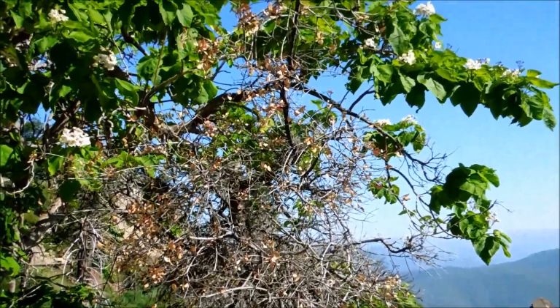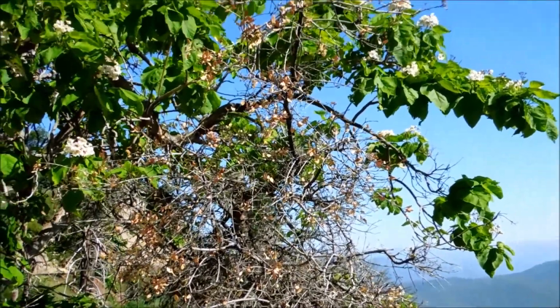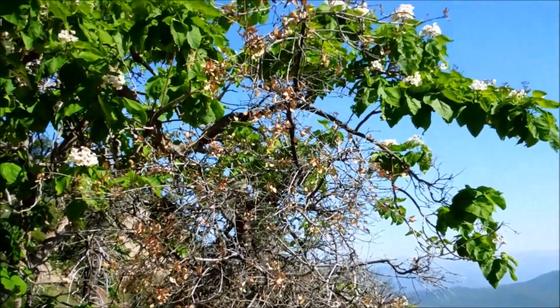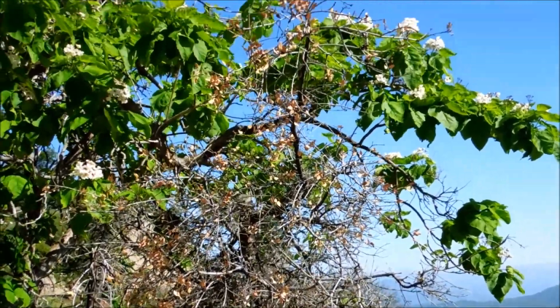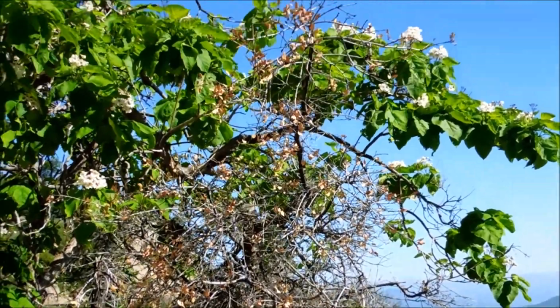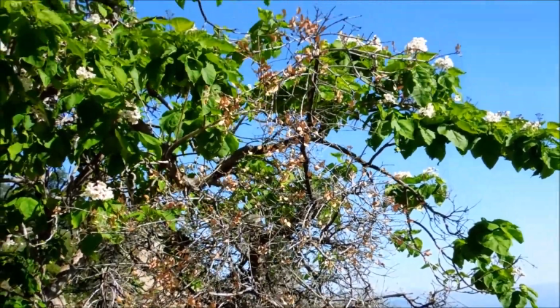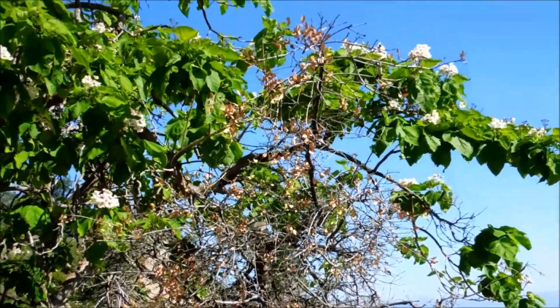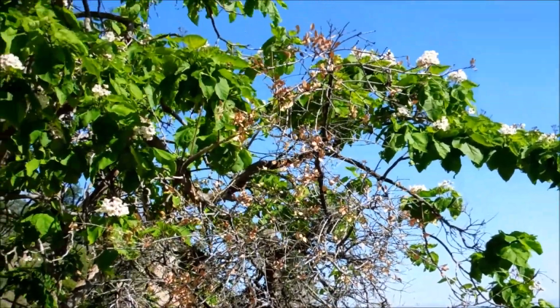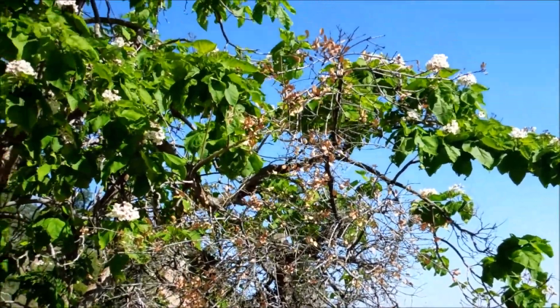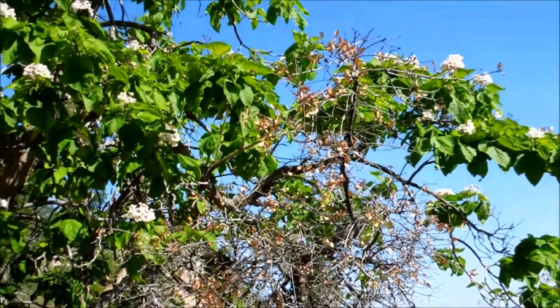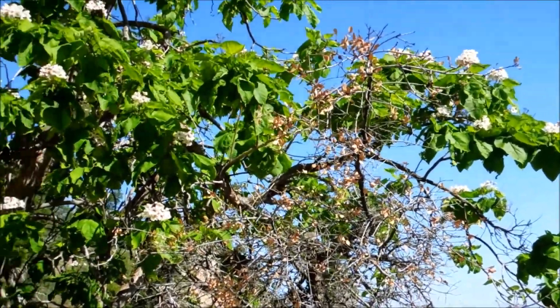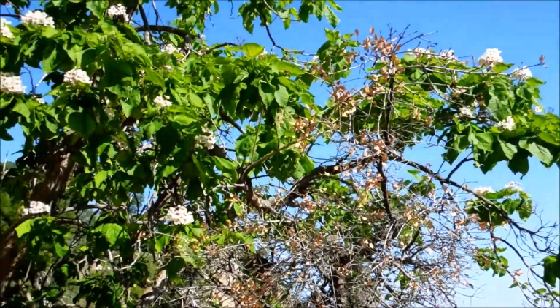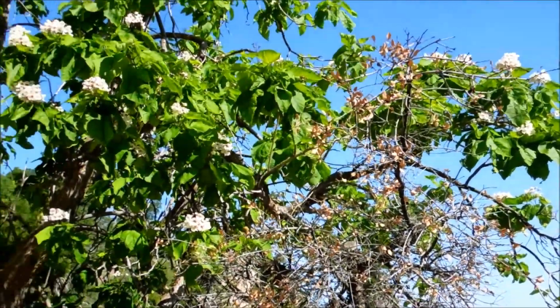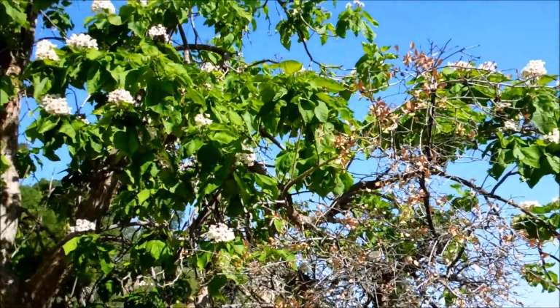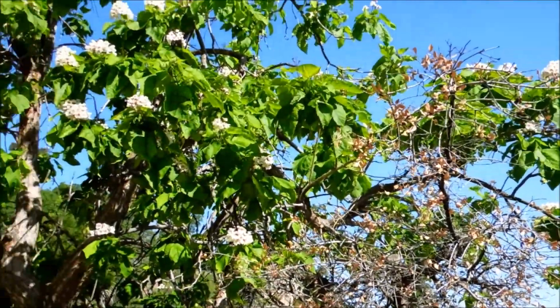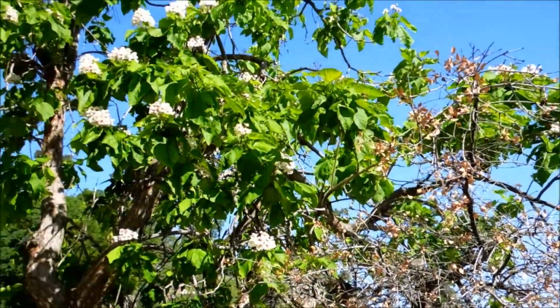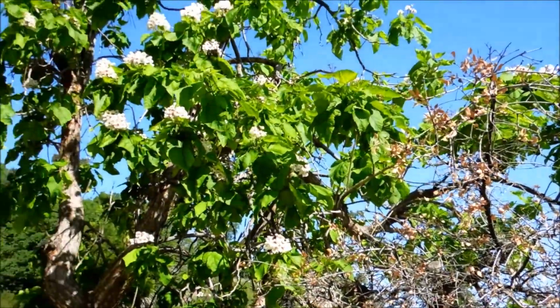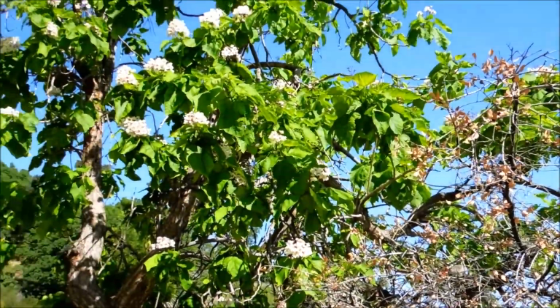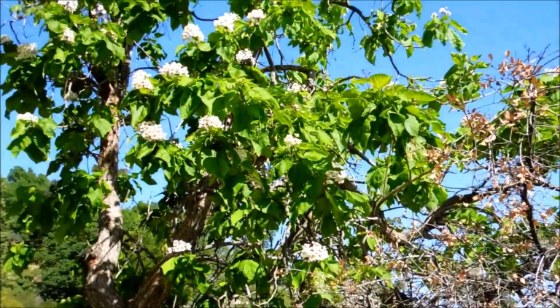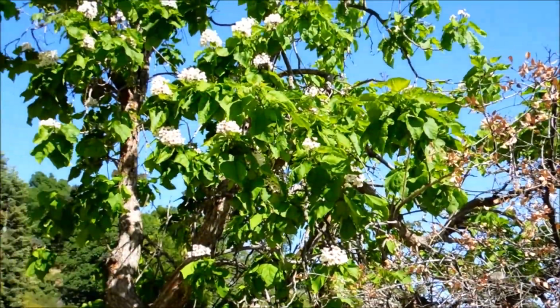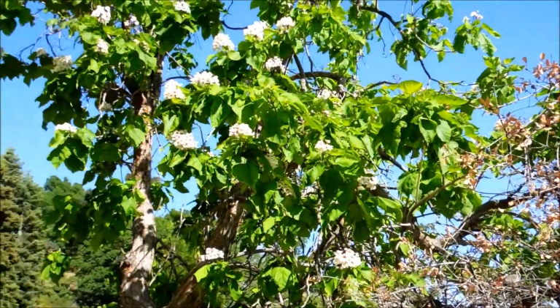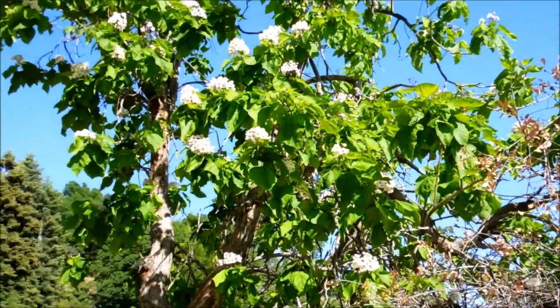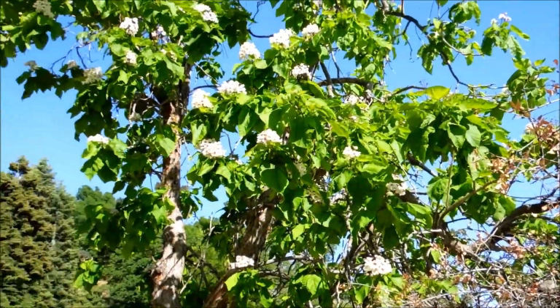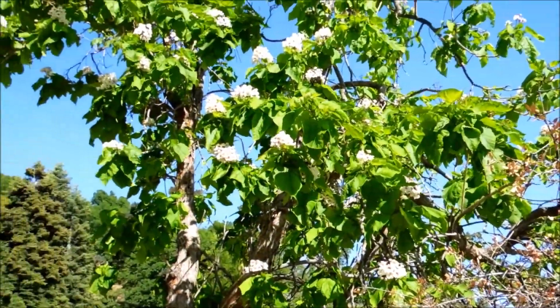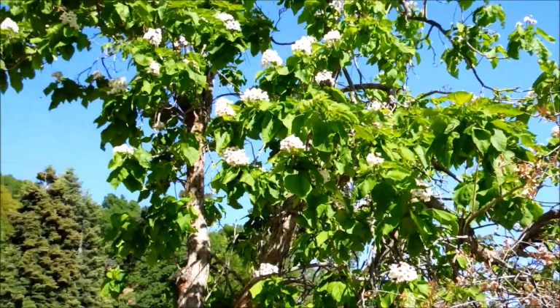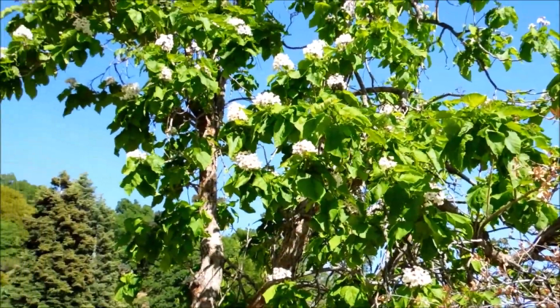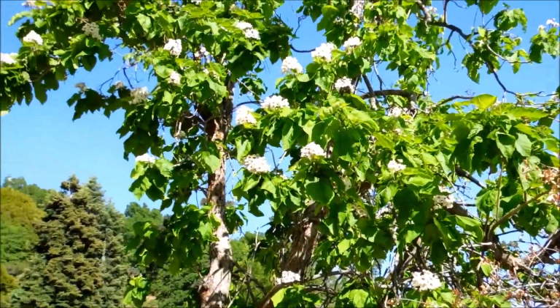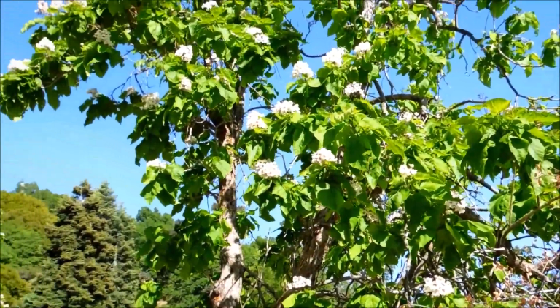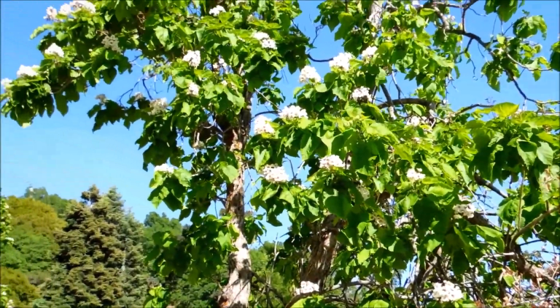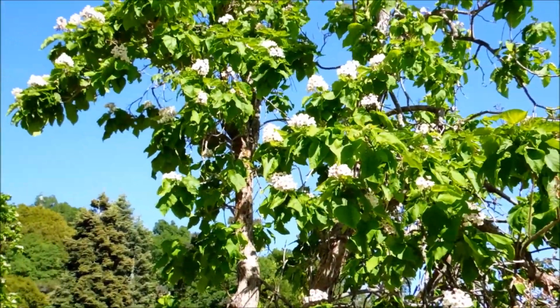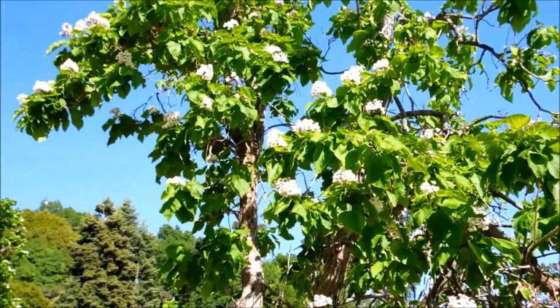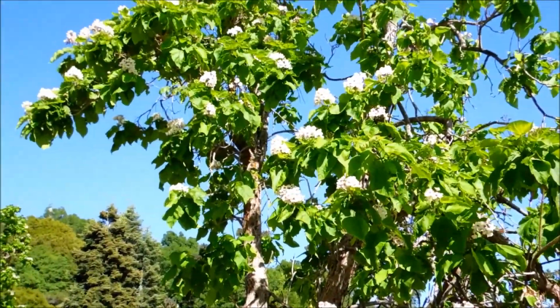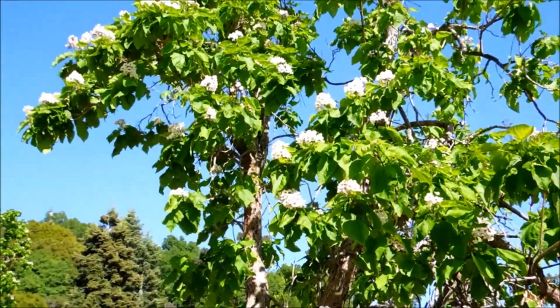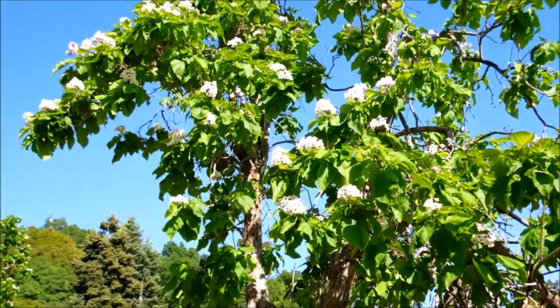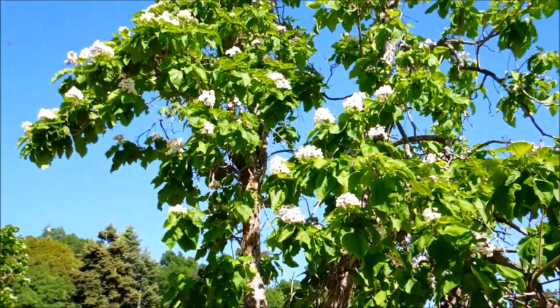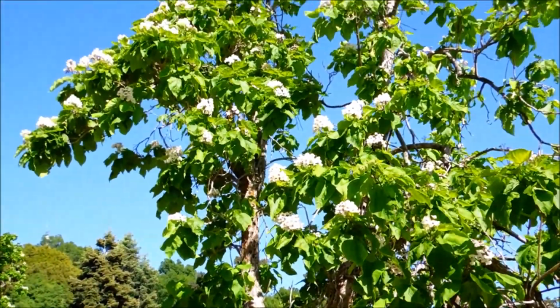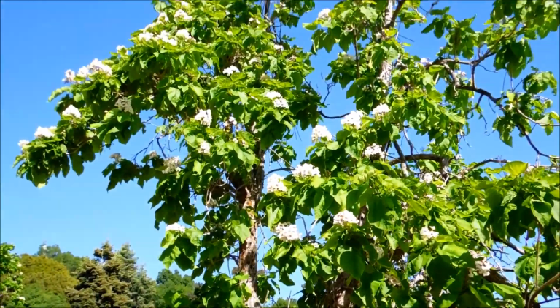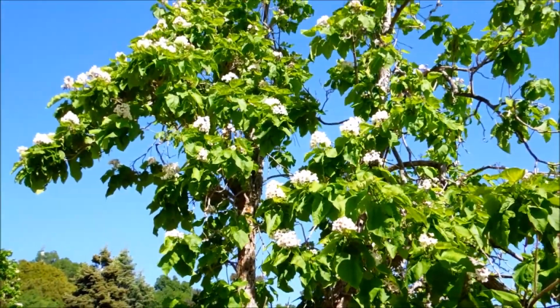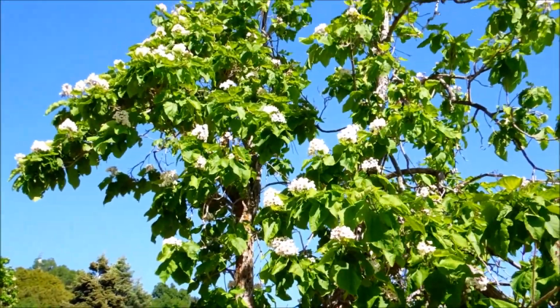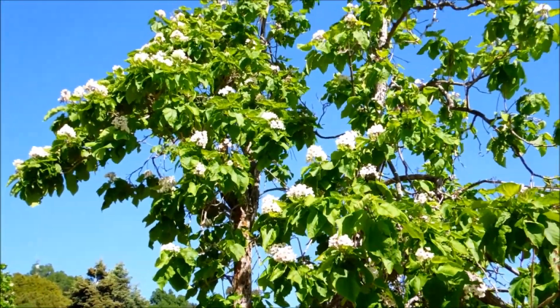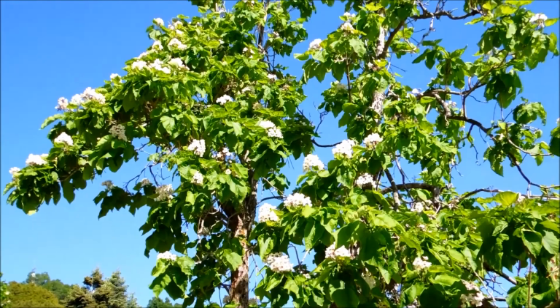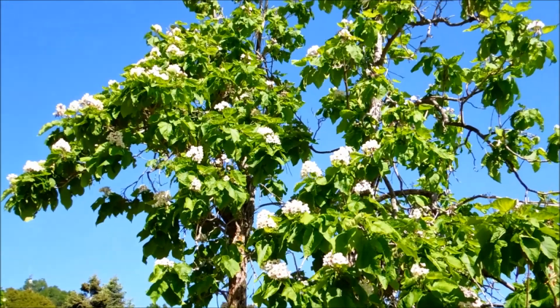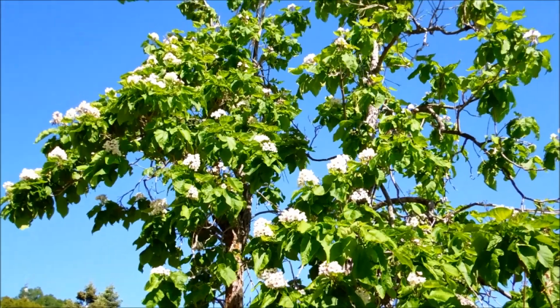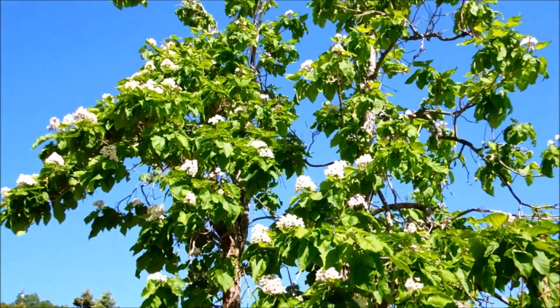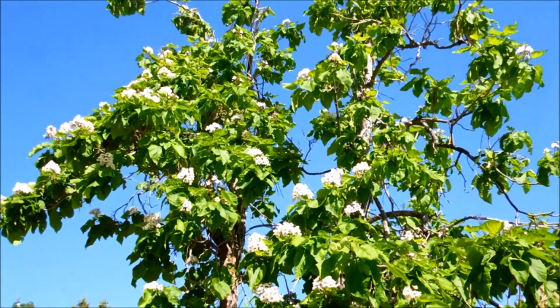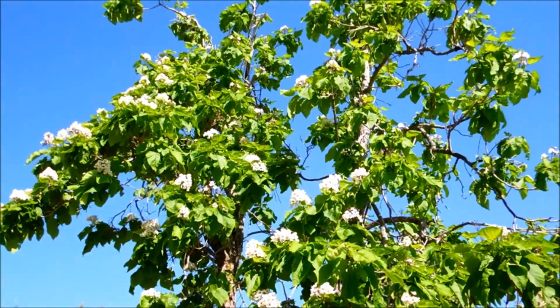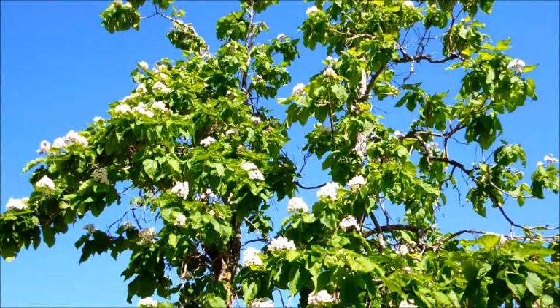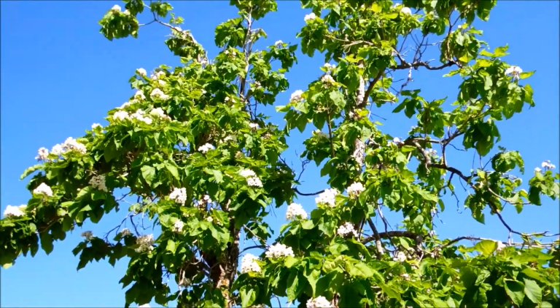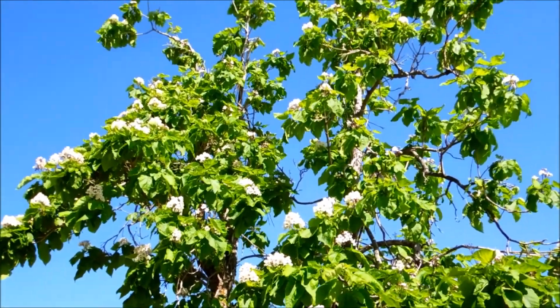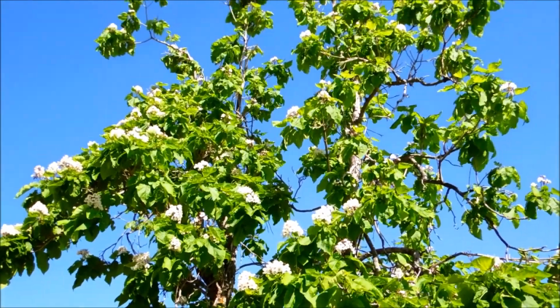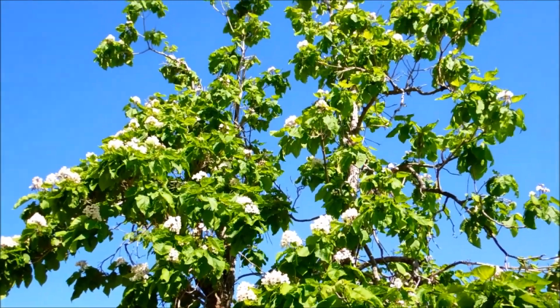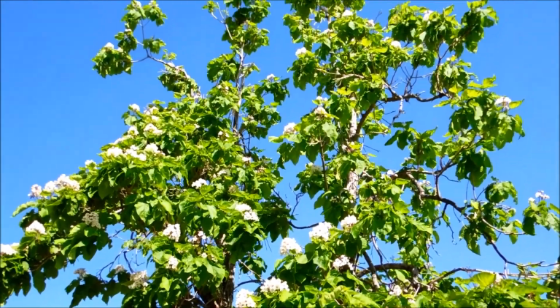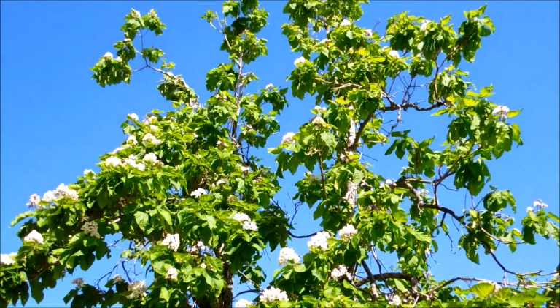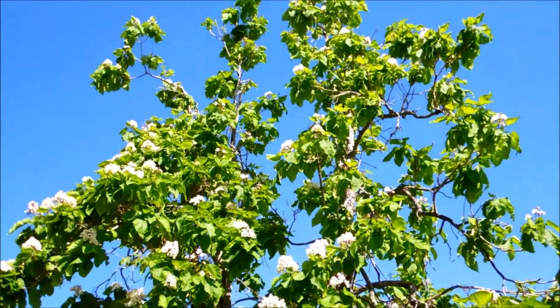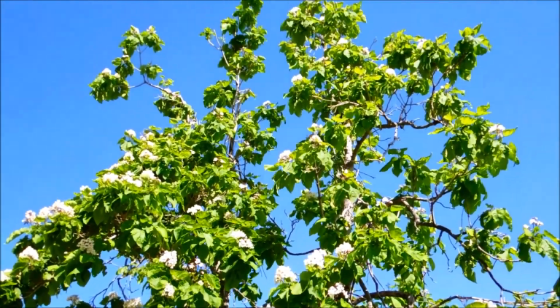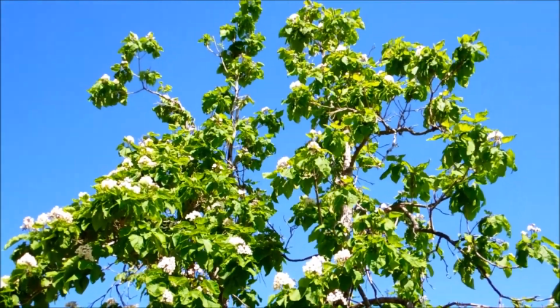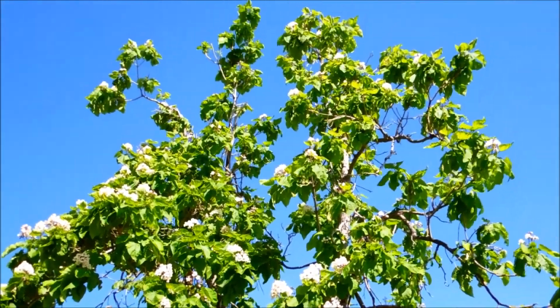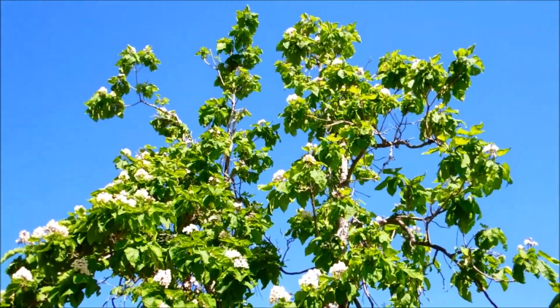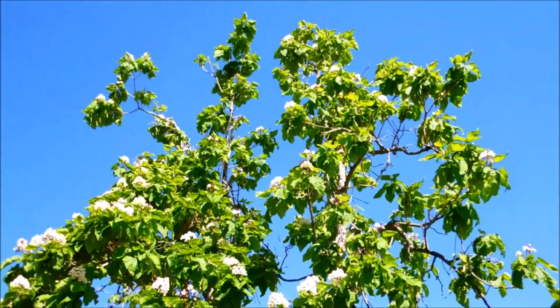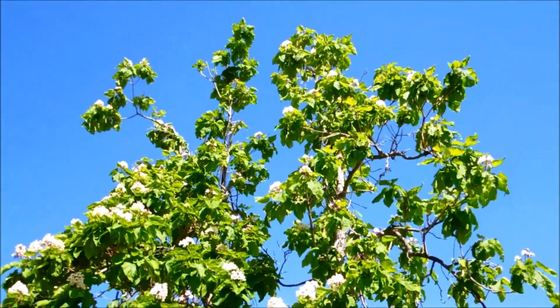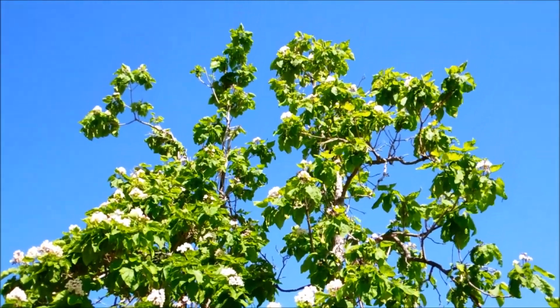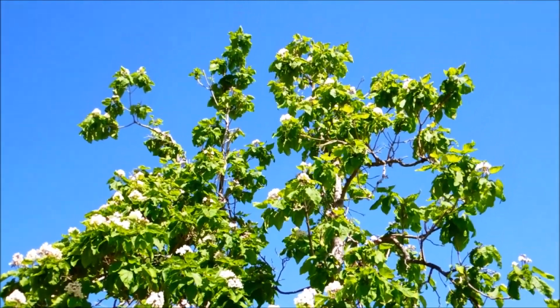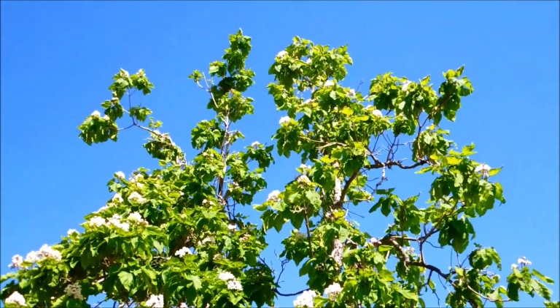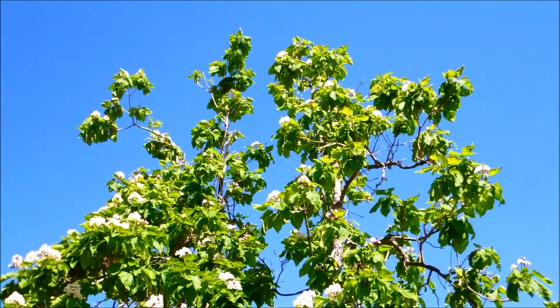The tree we're looking at here is Catalpa bignonioides. They're deciduous trees that grow 15 to 18 meters tall.